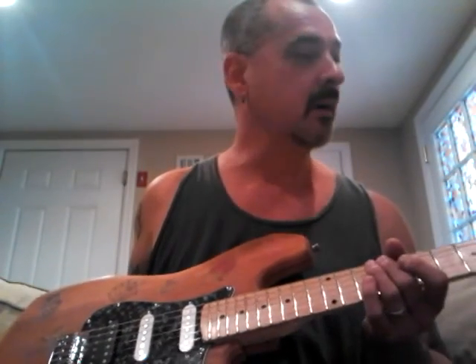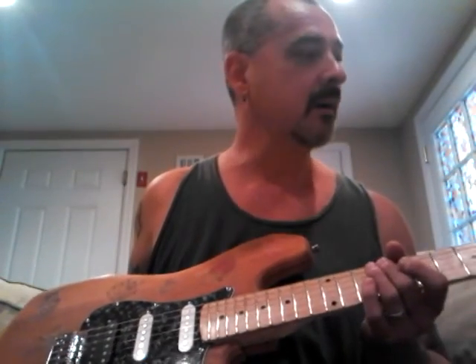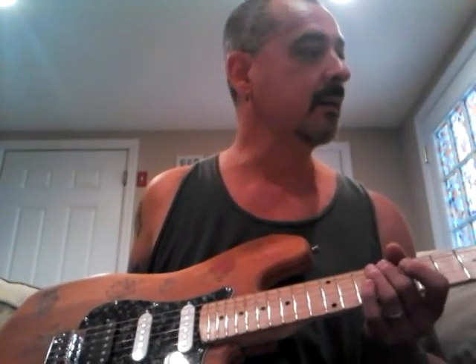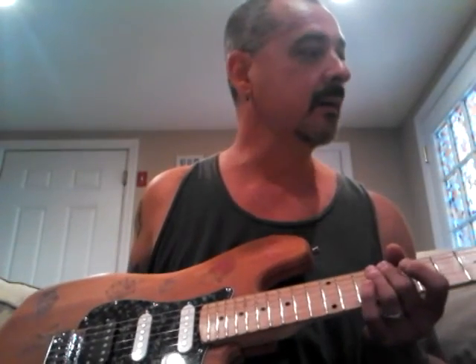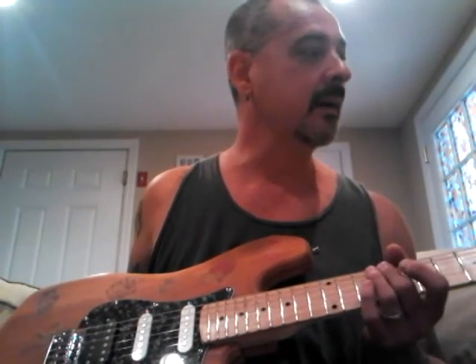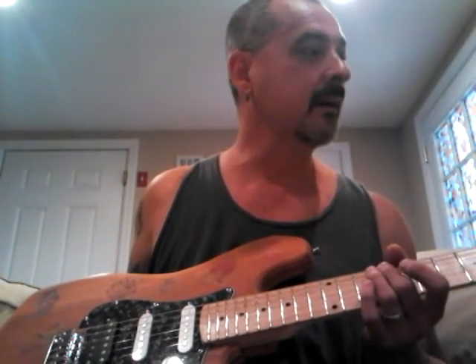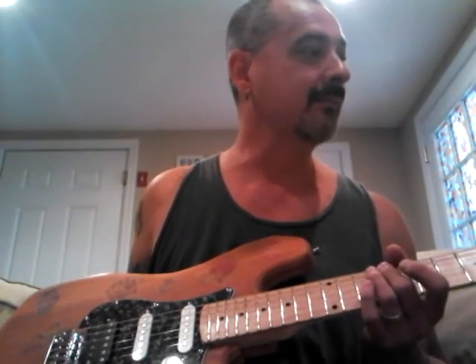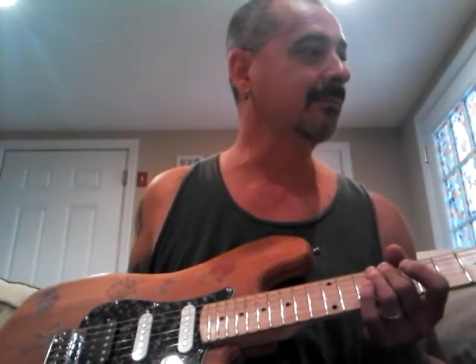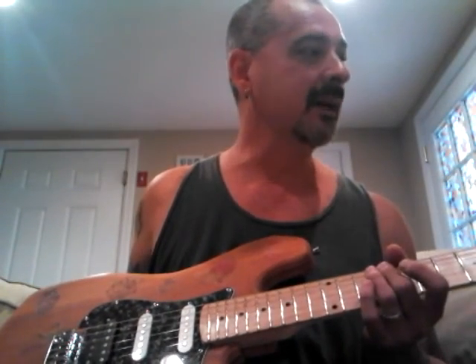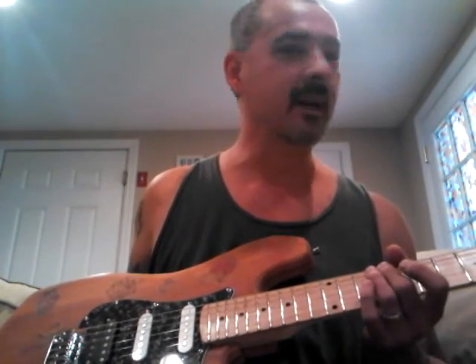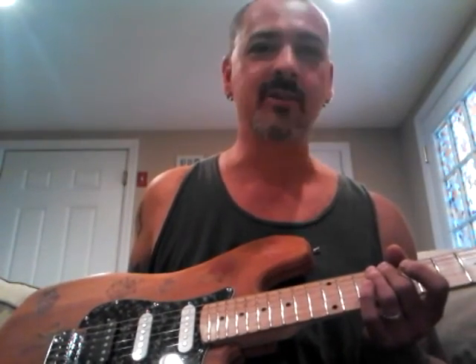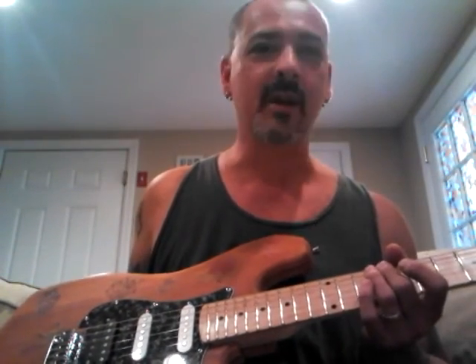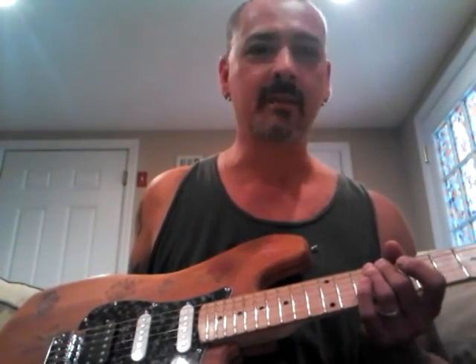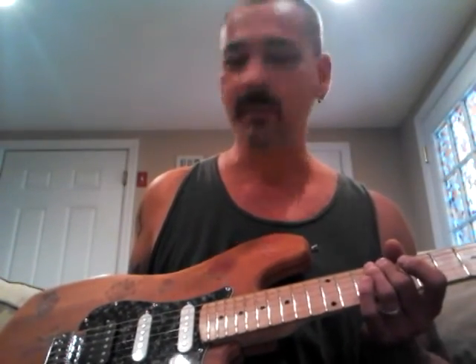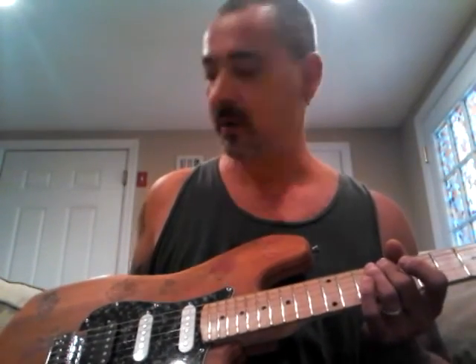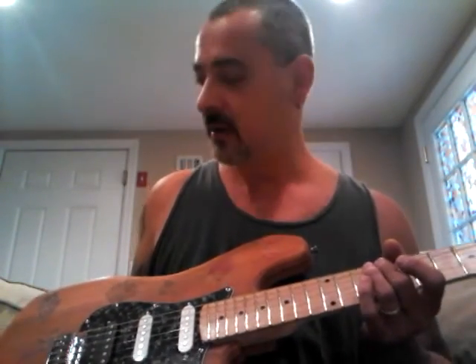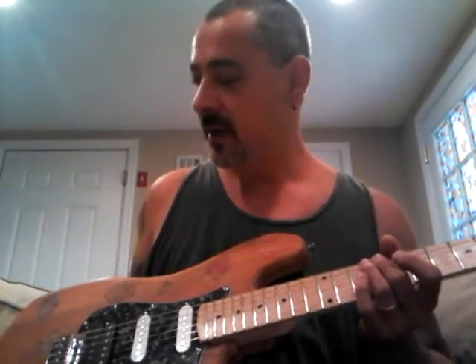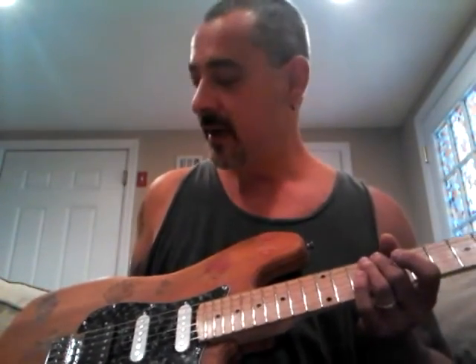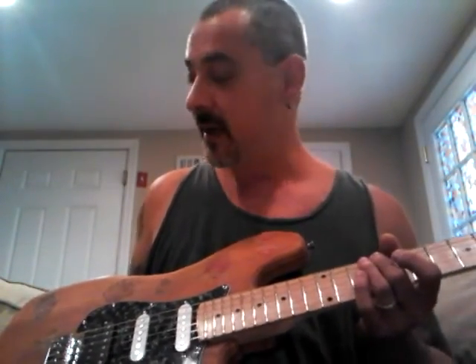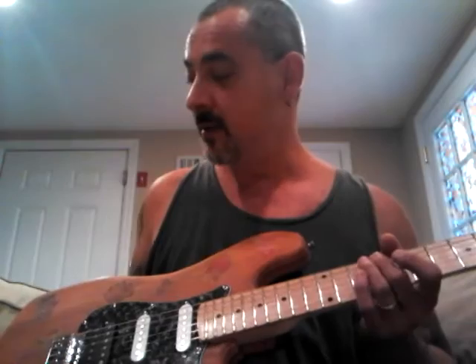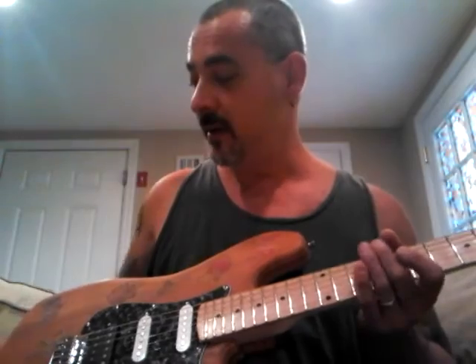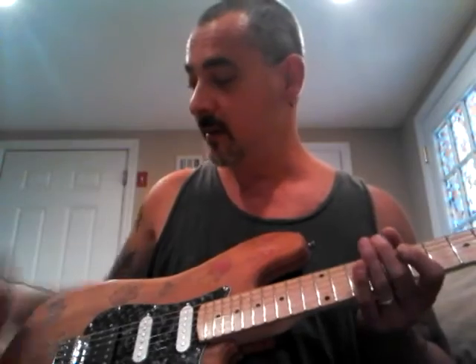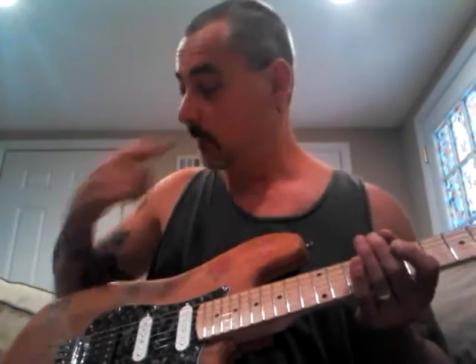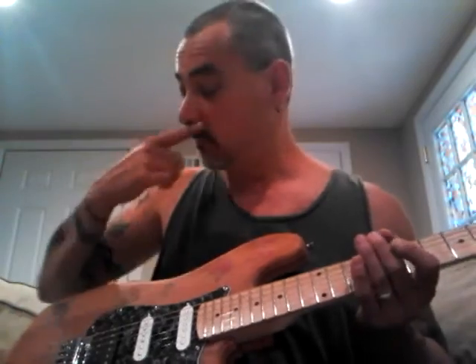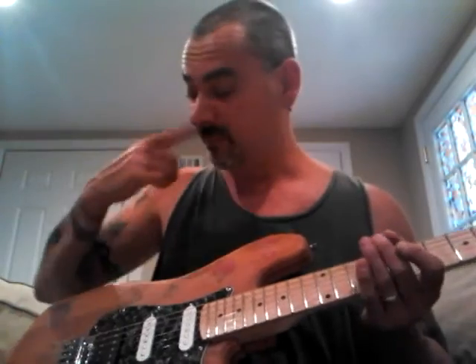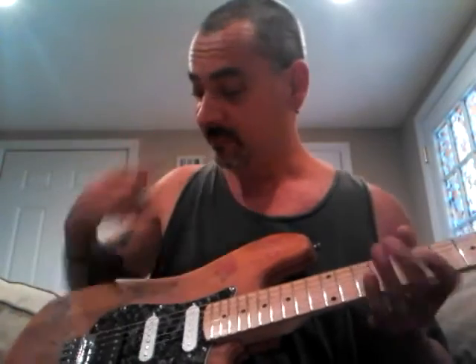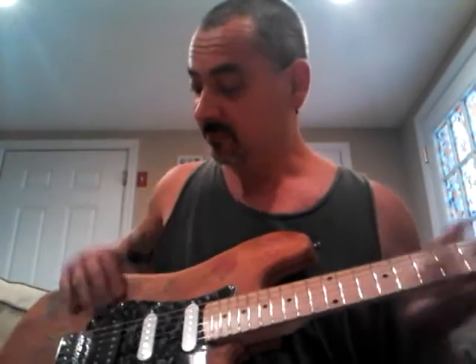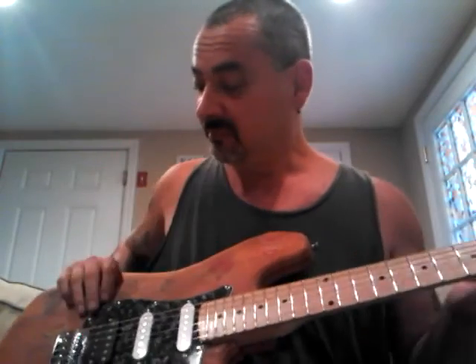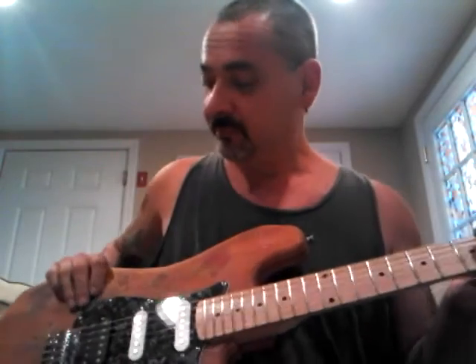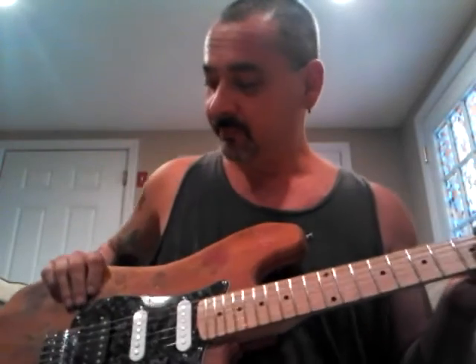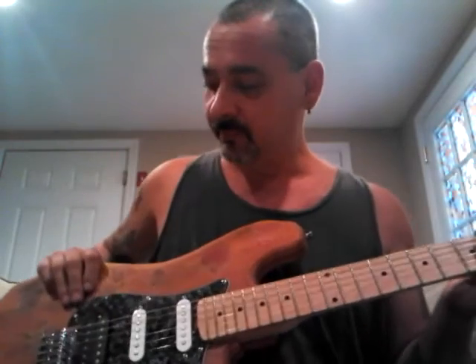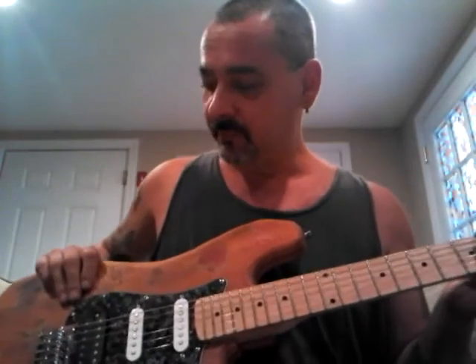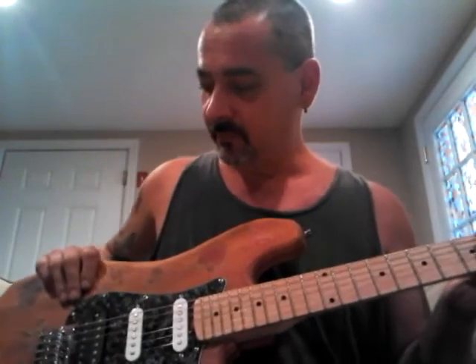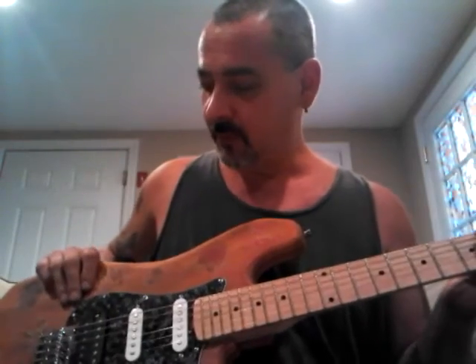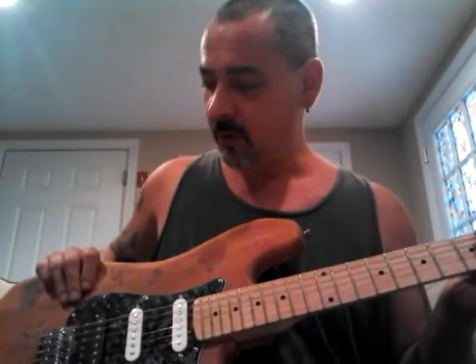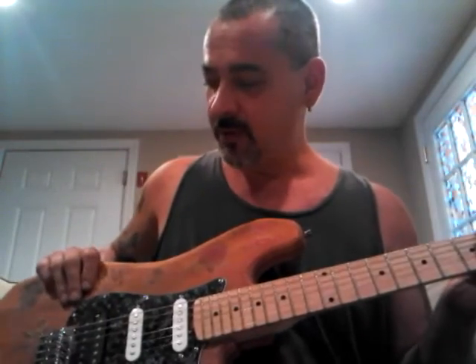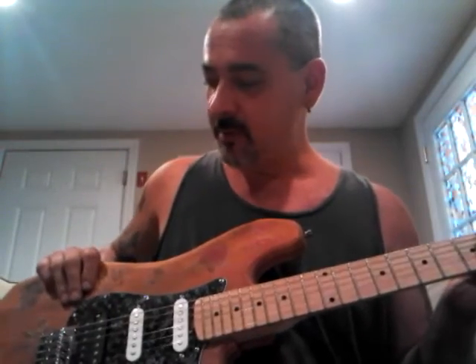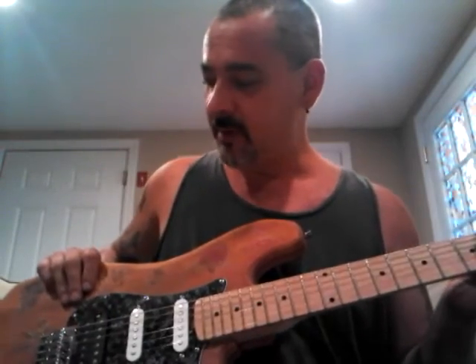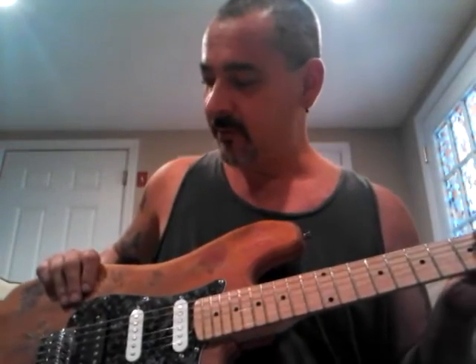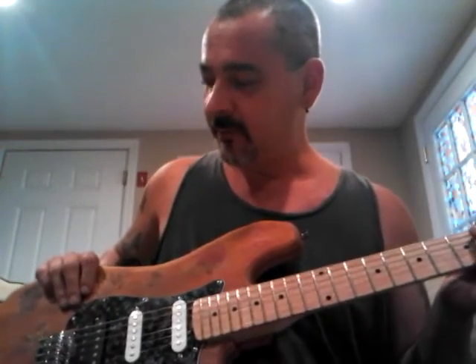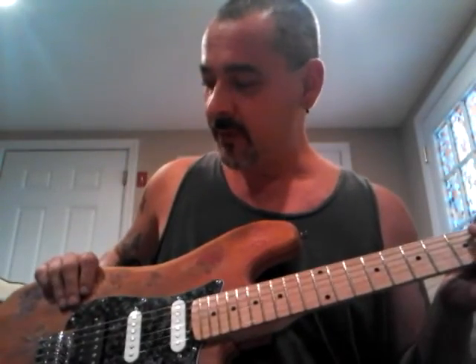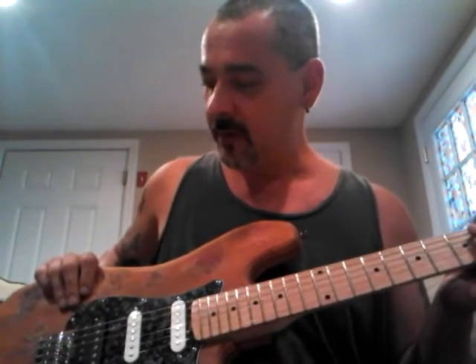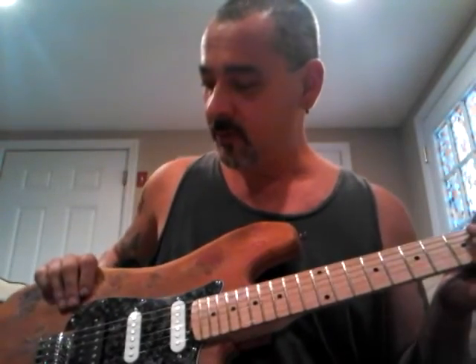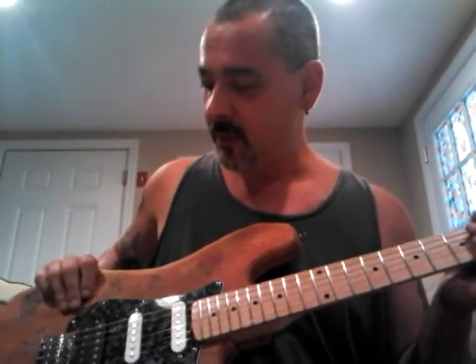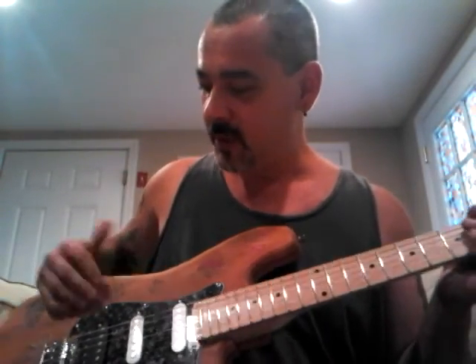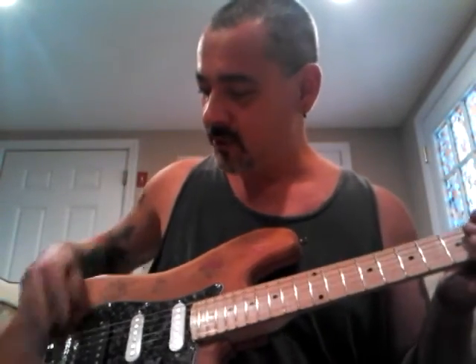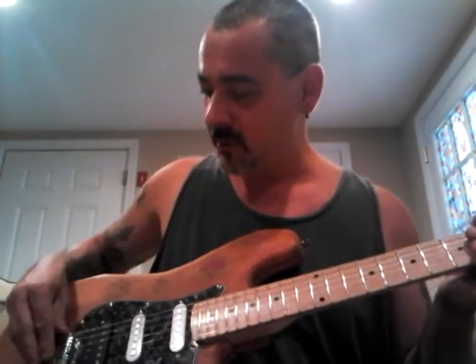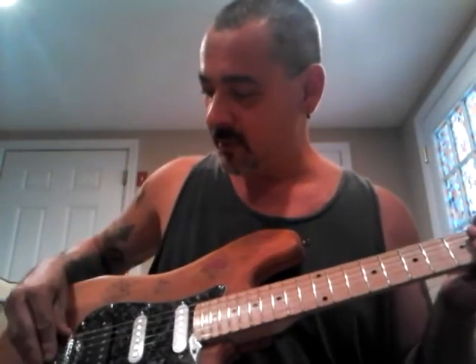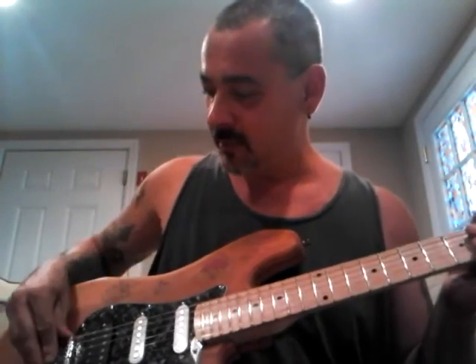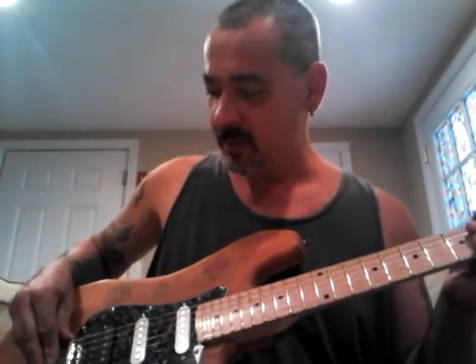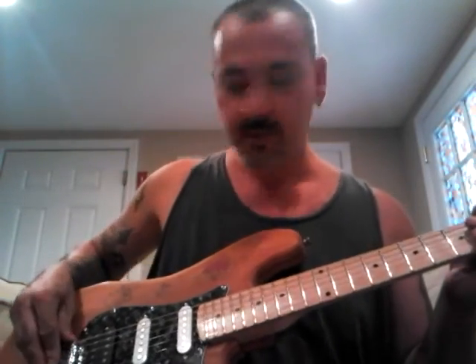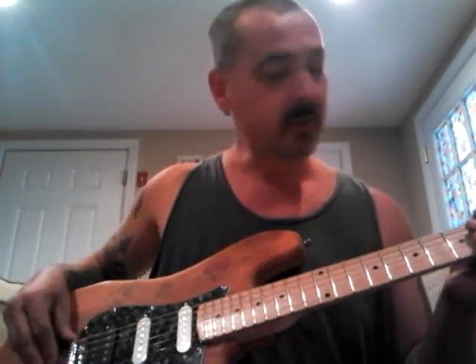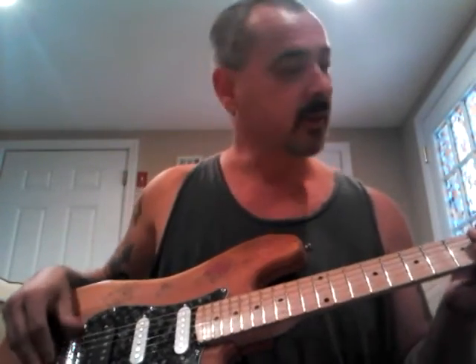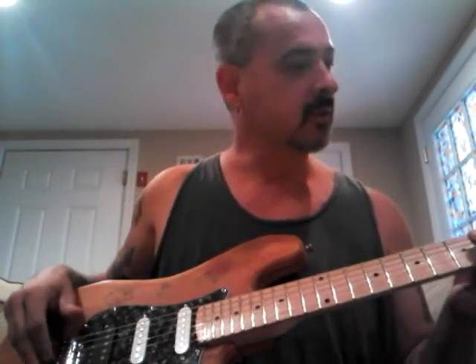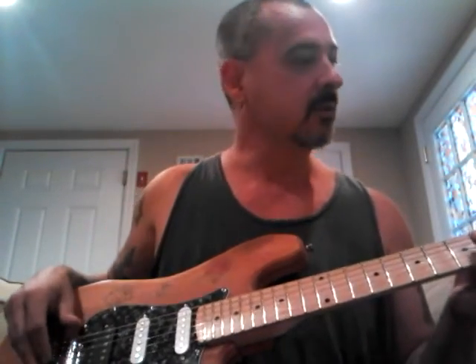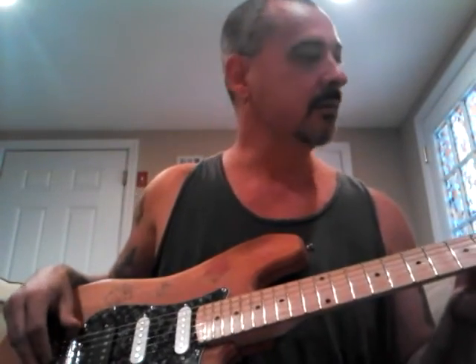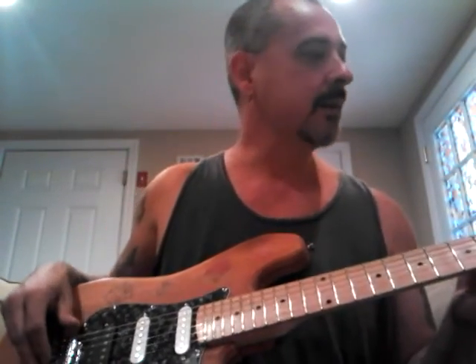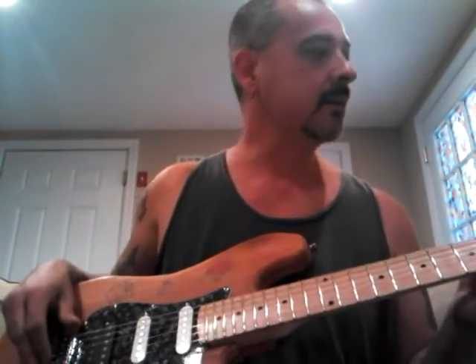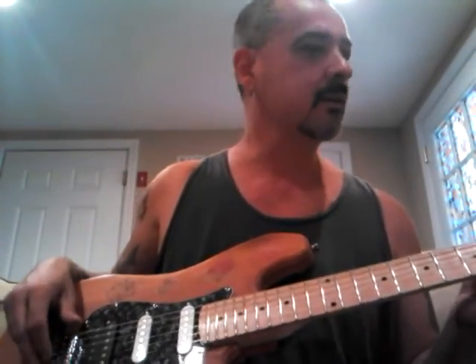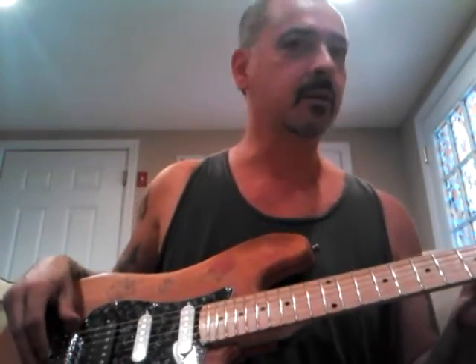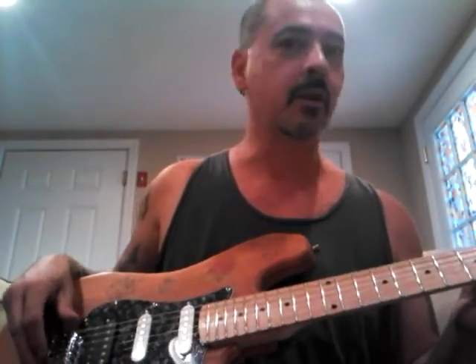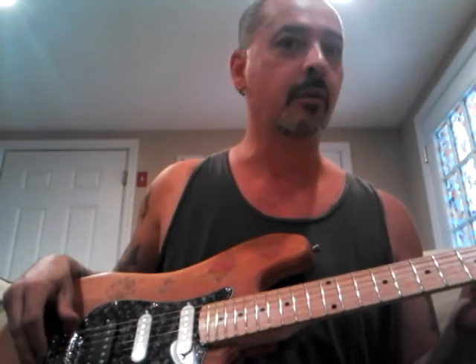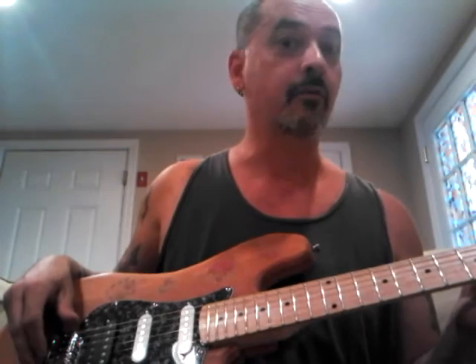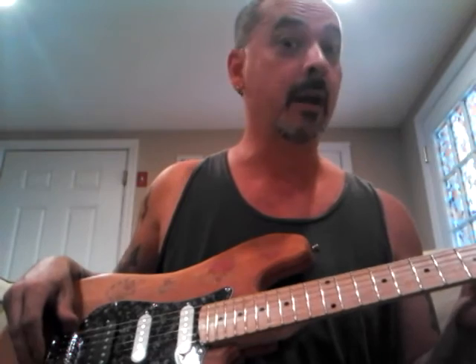I like messing around with them and fixing them and whatnot, but other than that, yeah, I suck. Anyway, as long as I'm having fun, who cares what anybody else thinks. Correct? Correct.